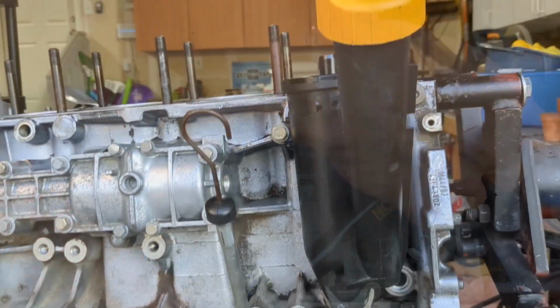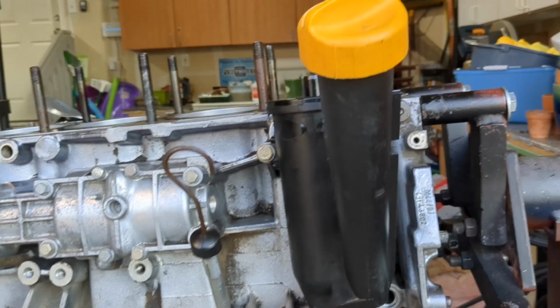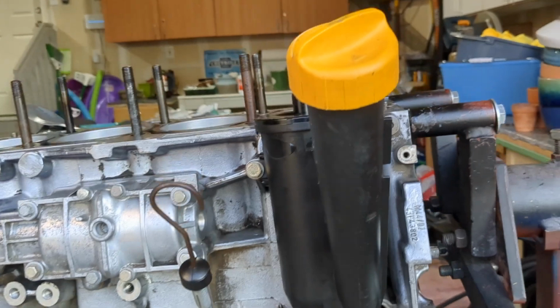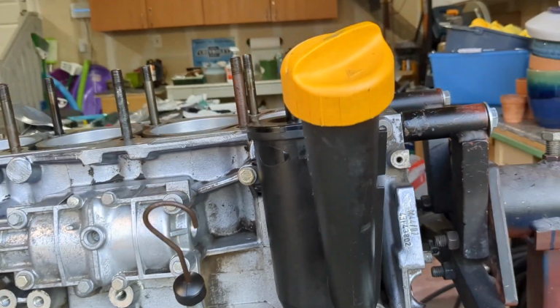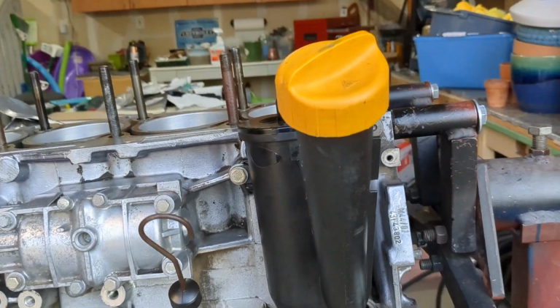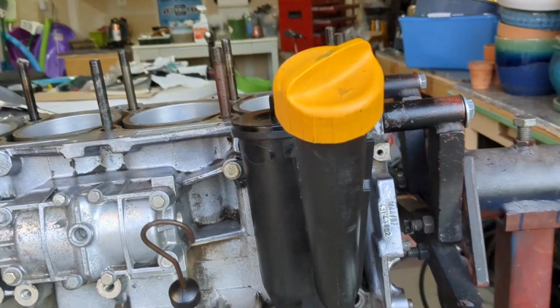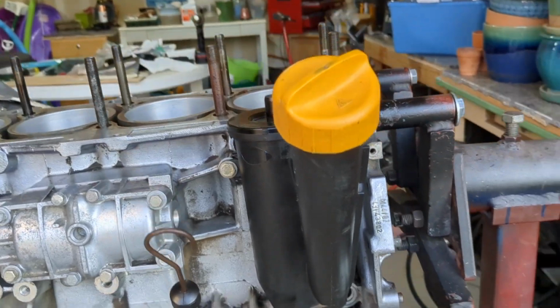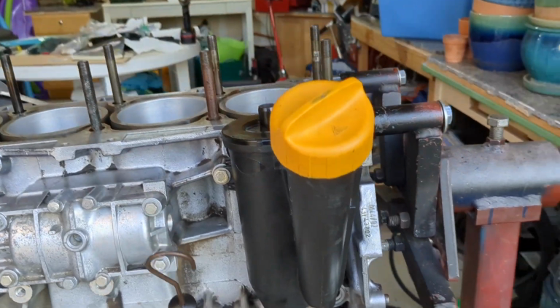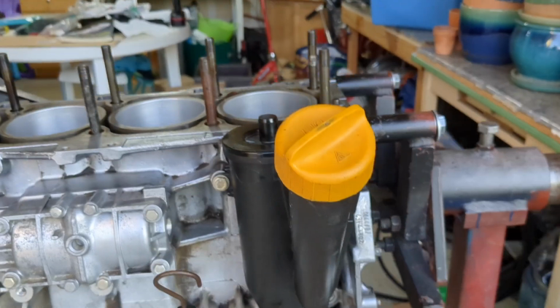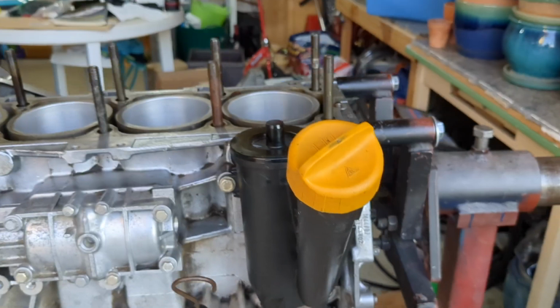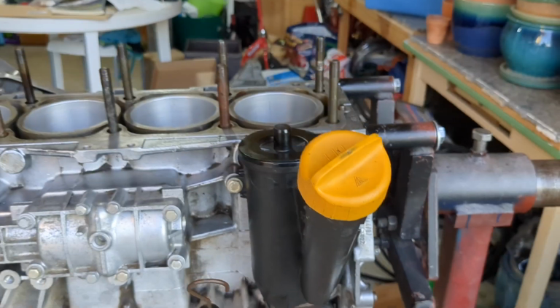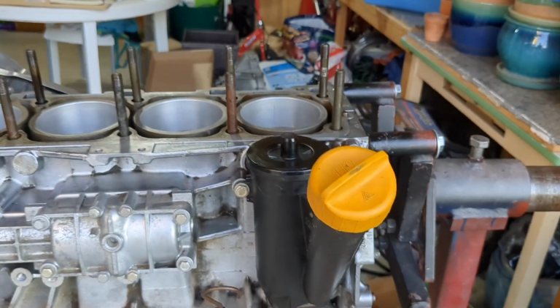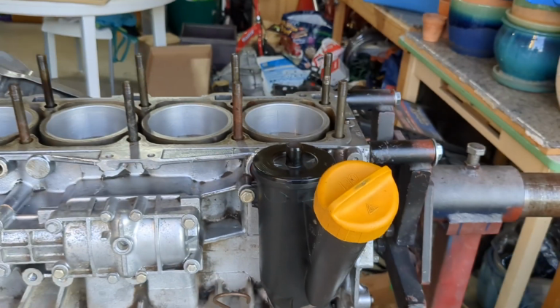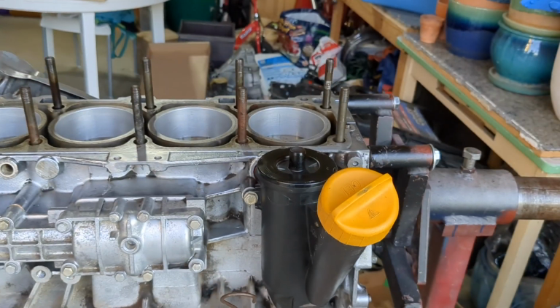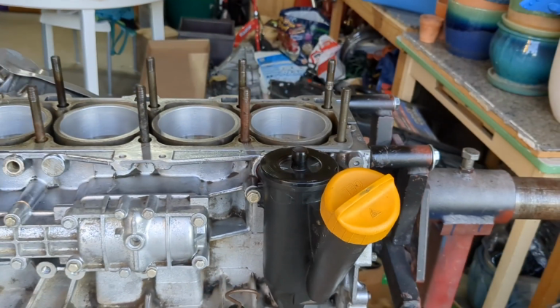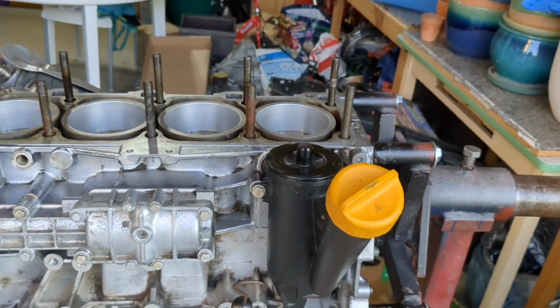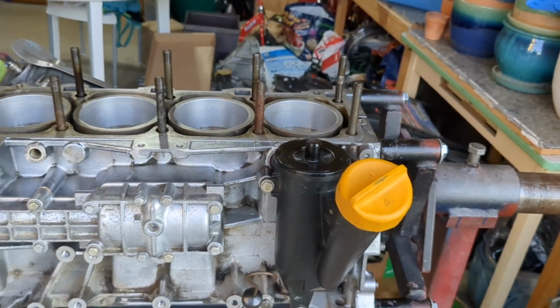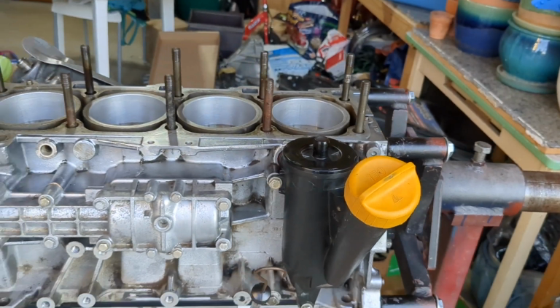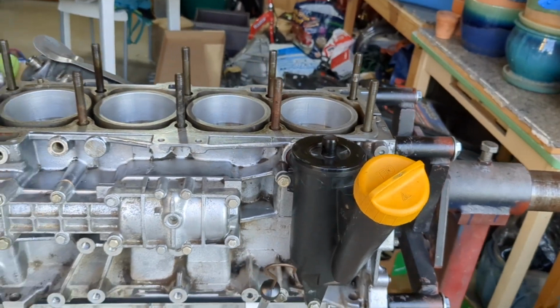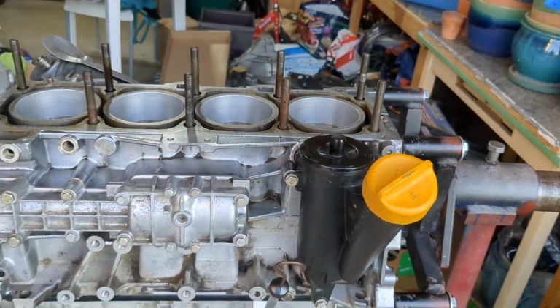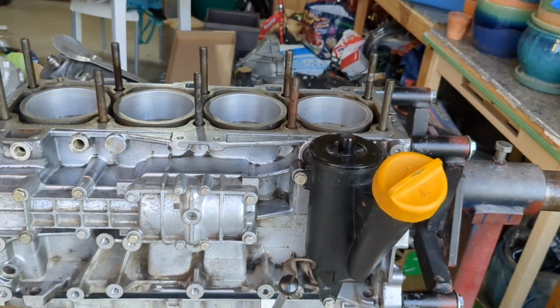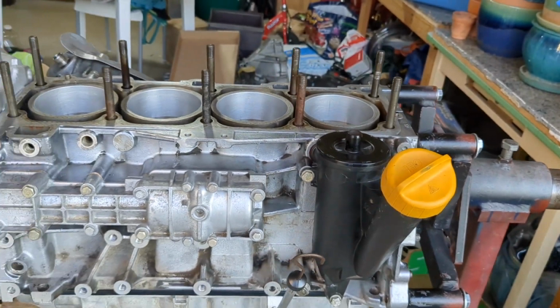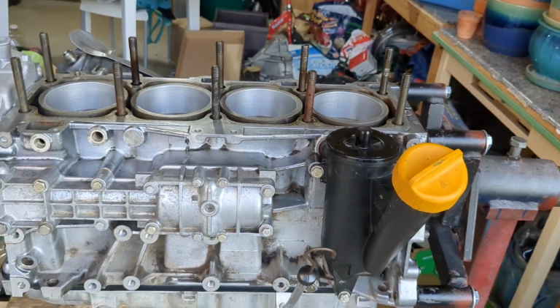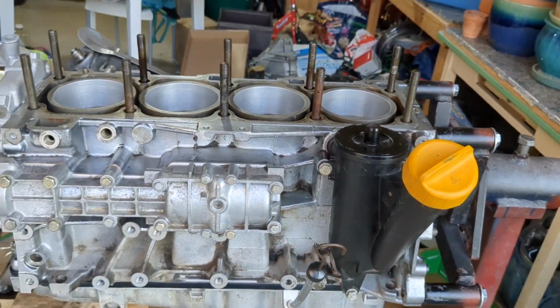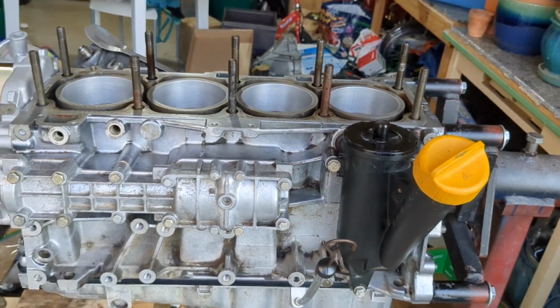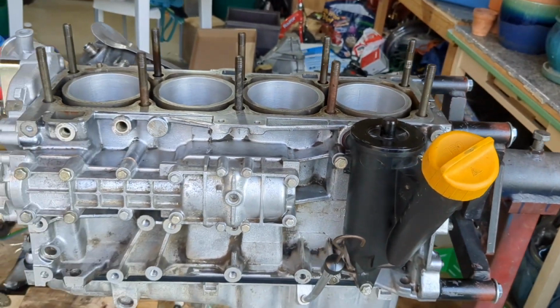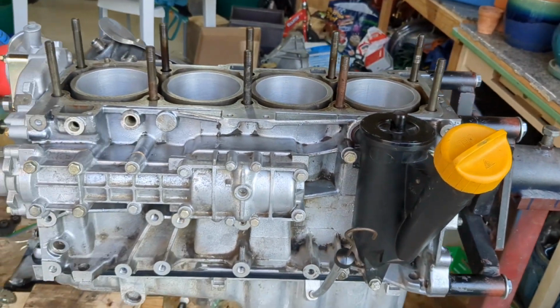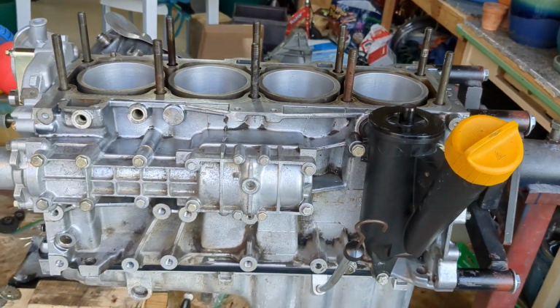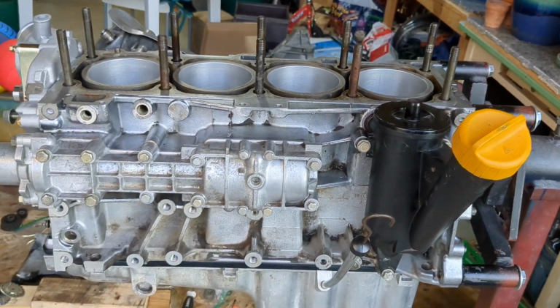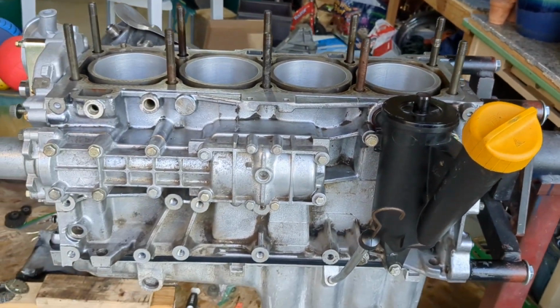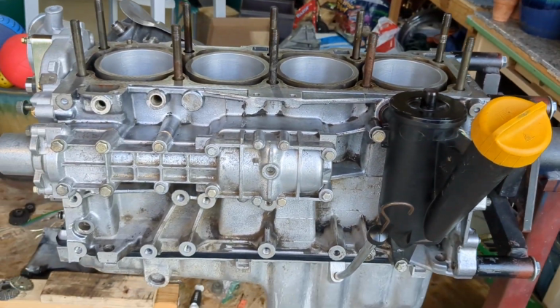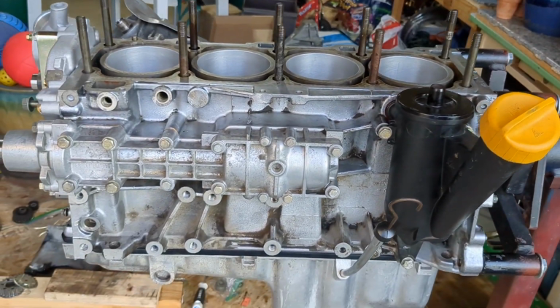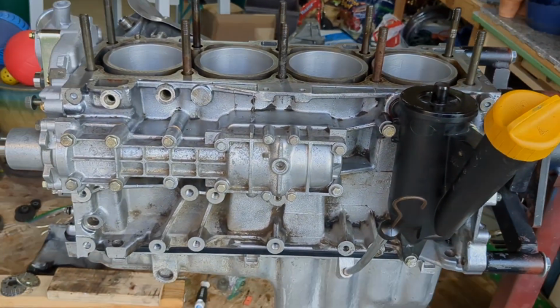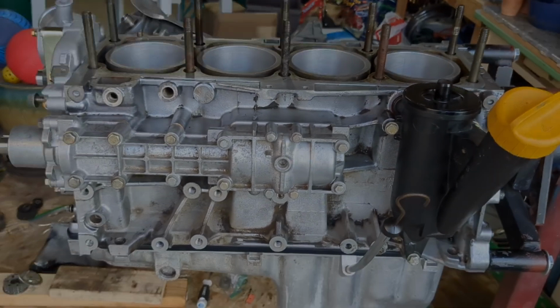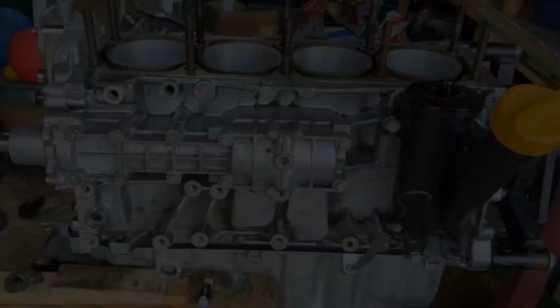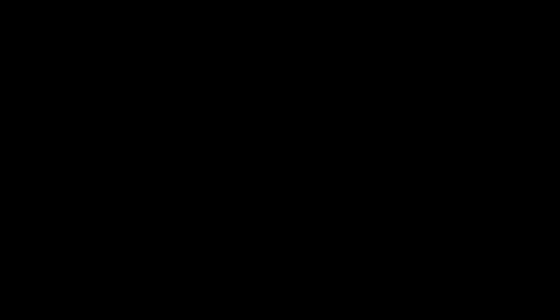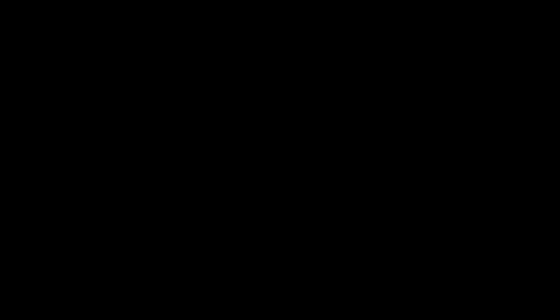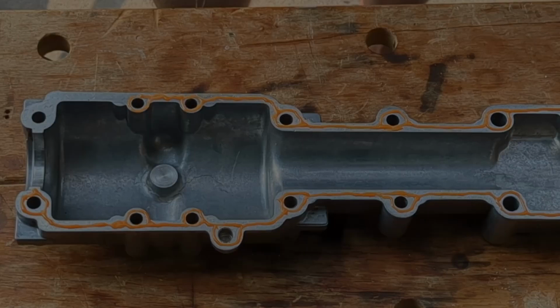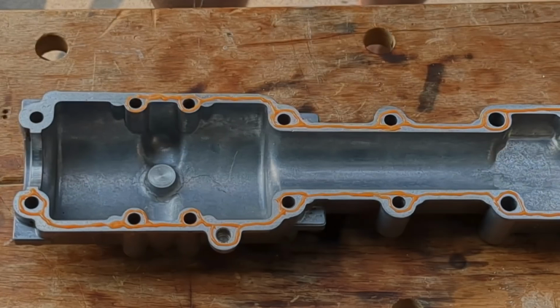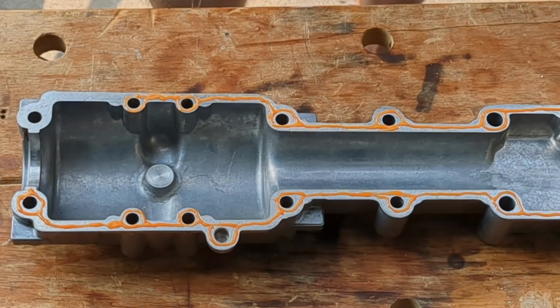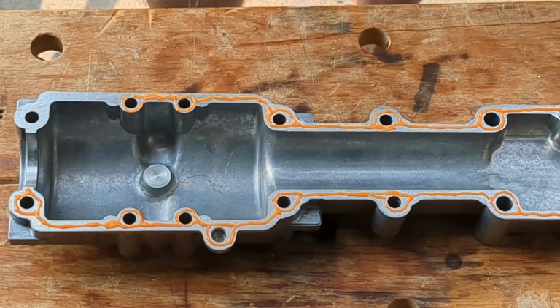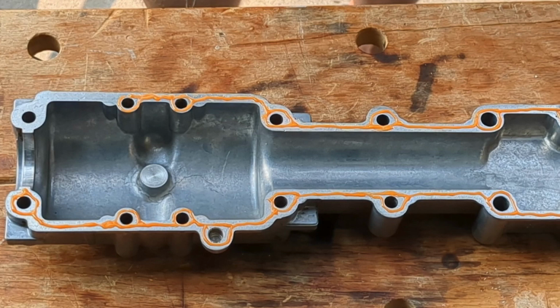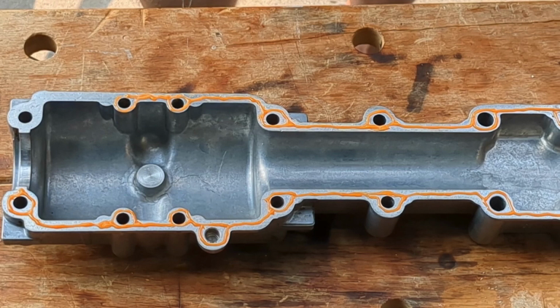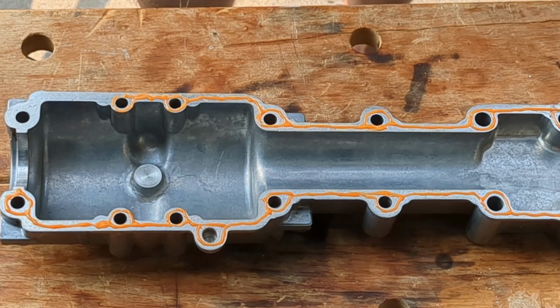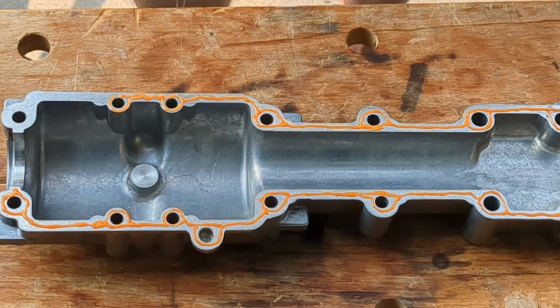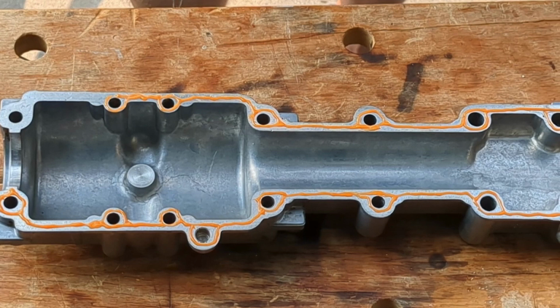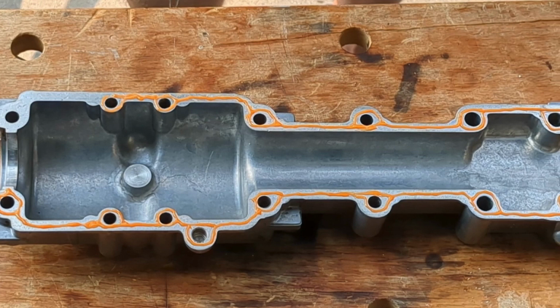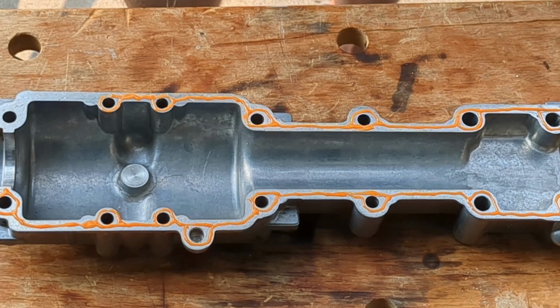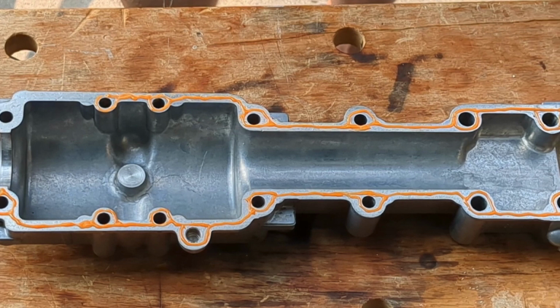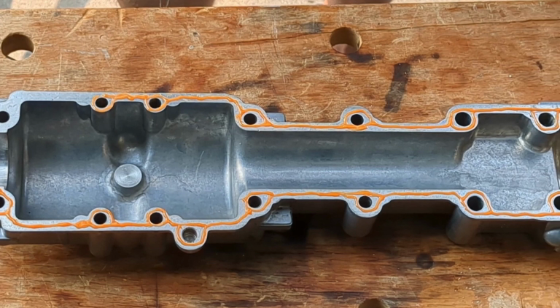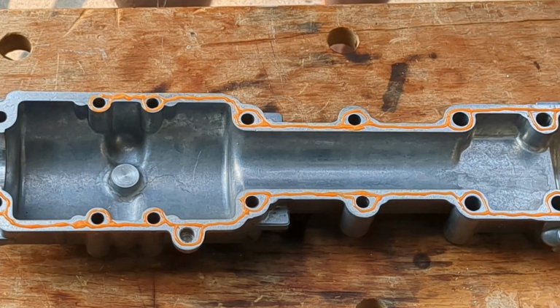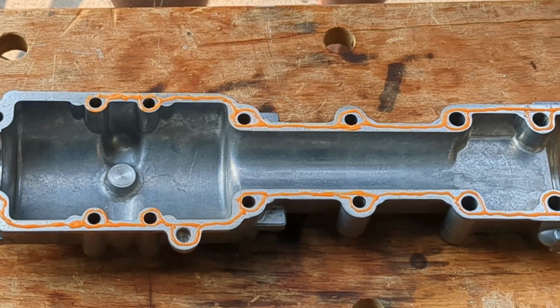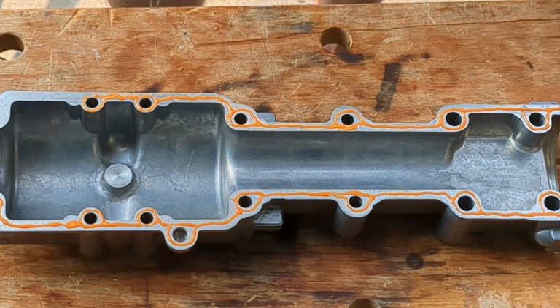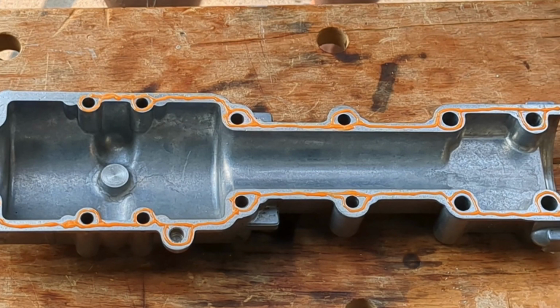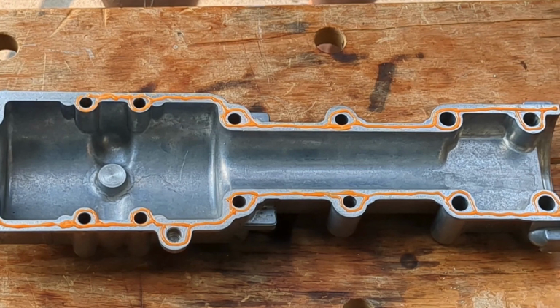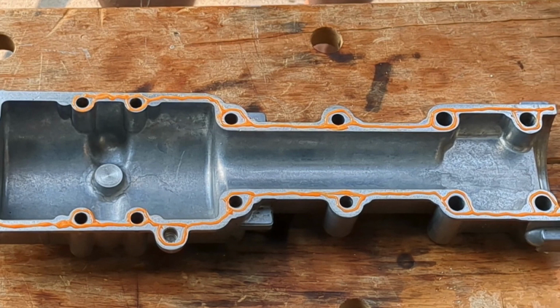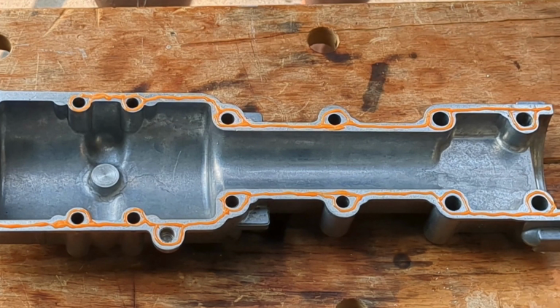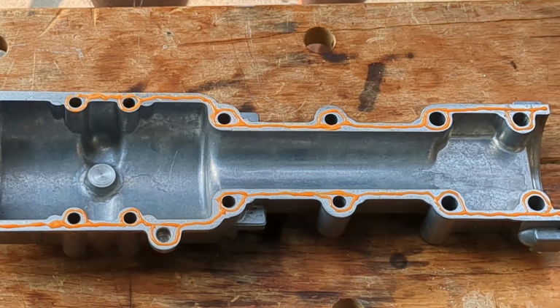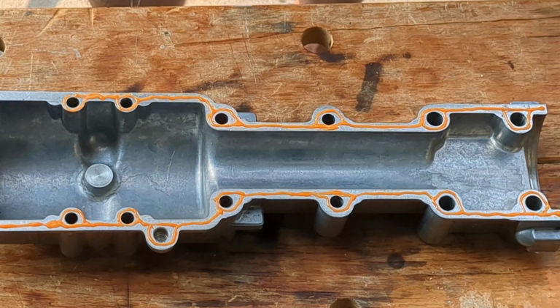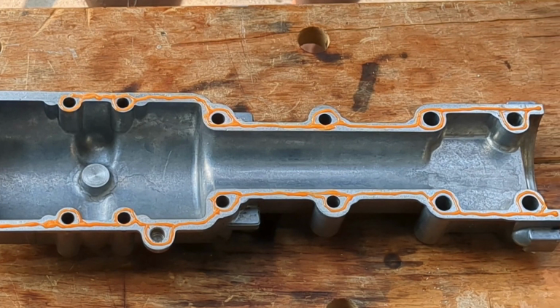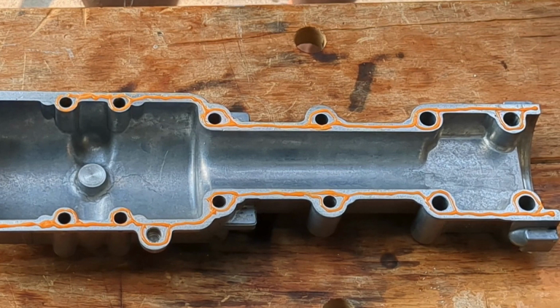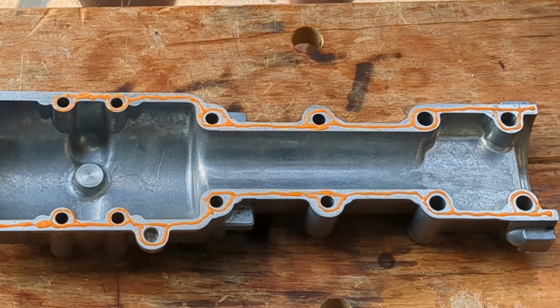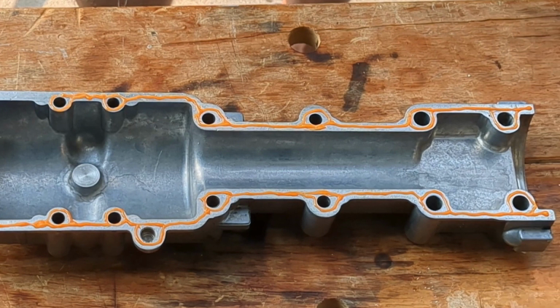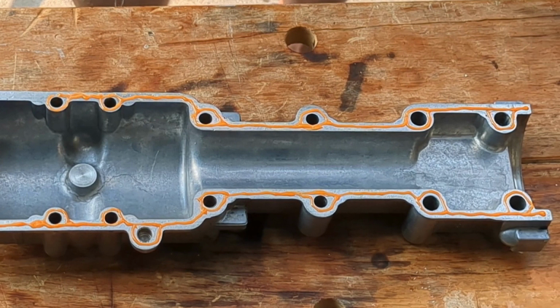And that concludes the assembly of the oiling system. Next in this series, I will be installing the balance shafts.